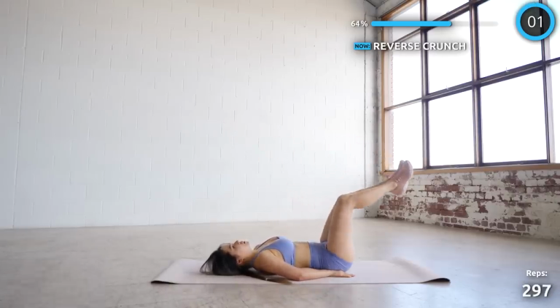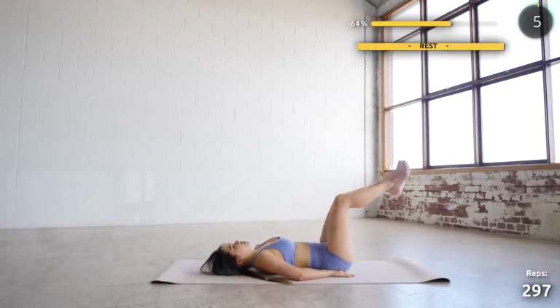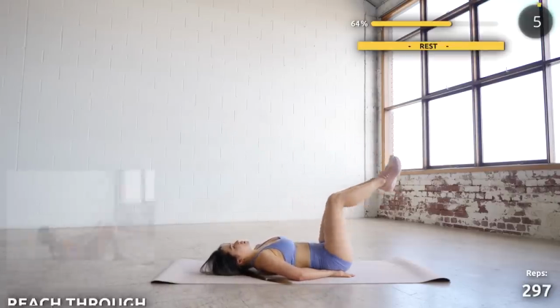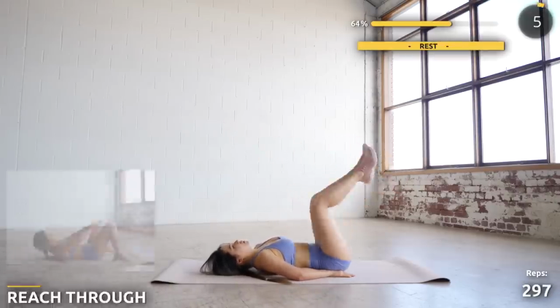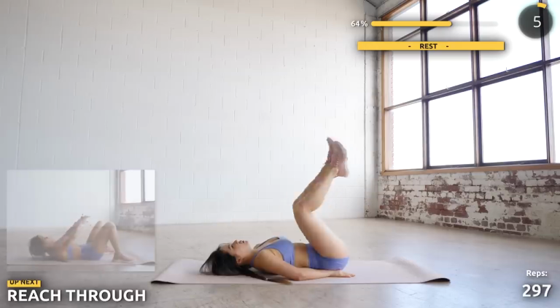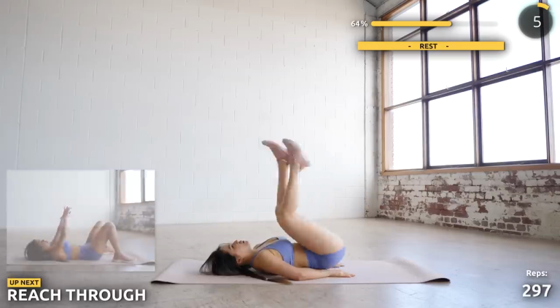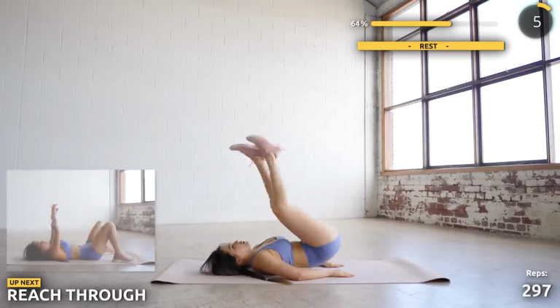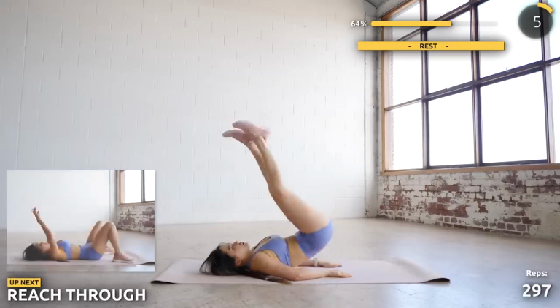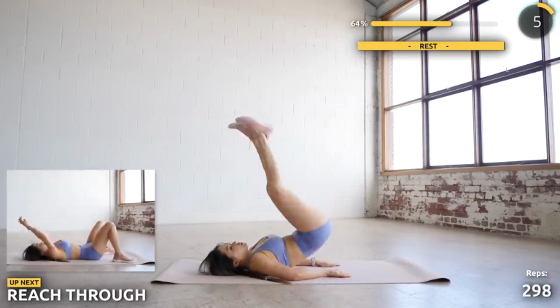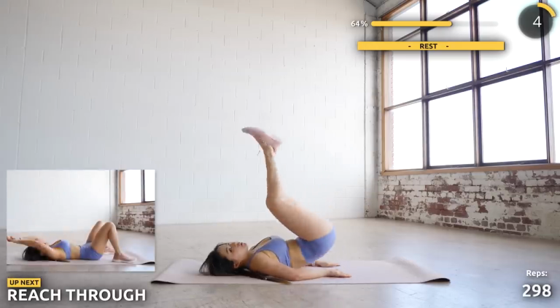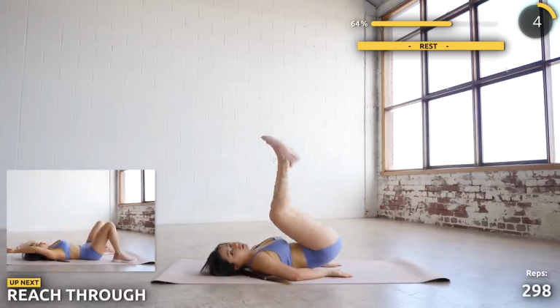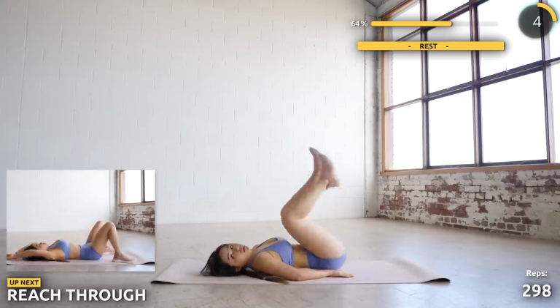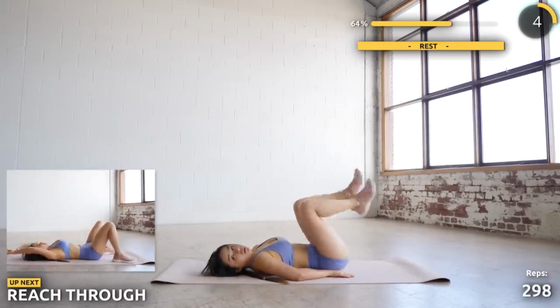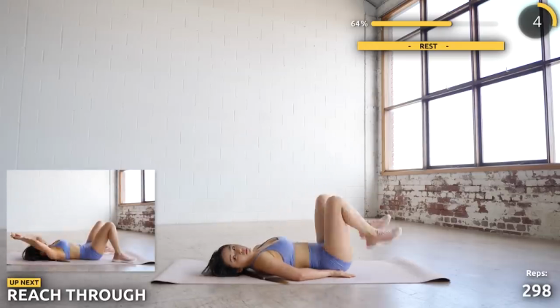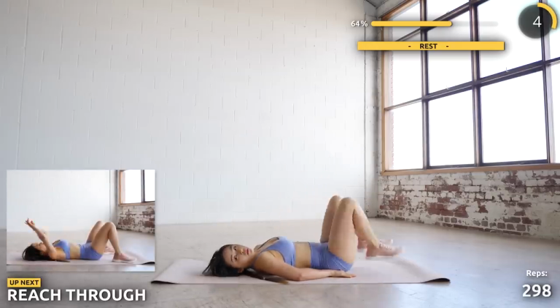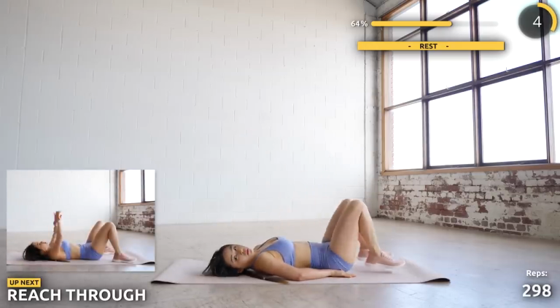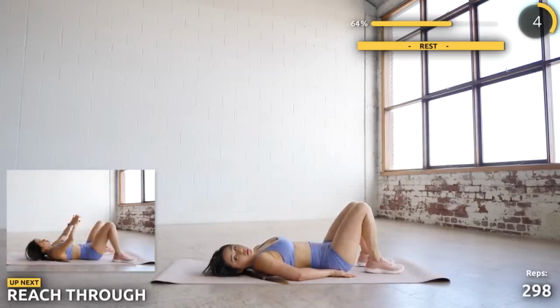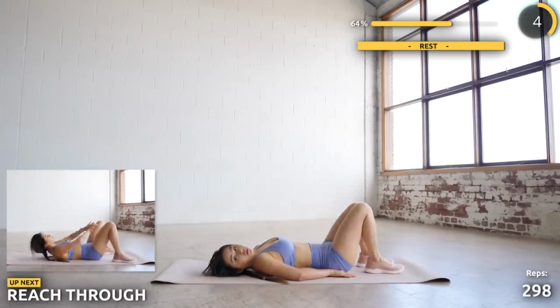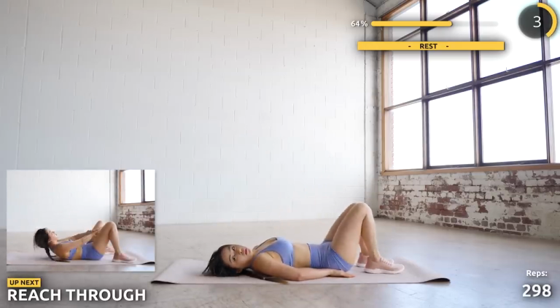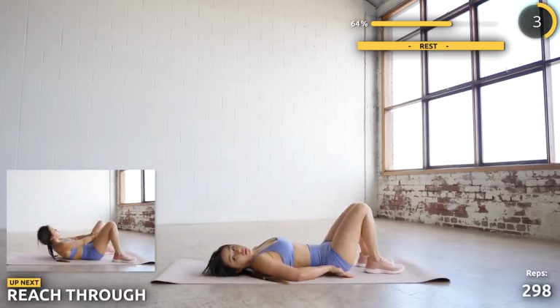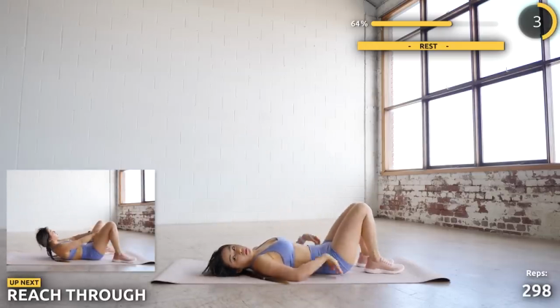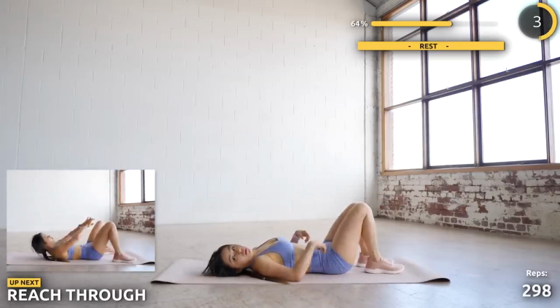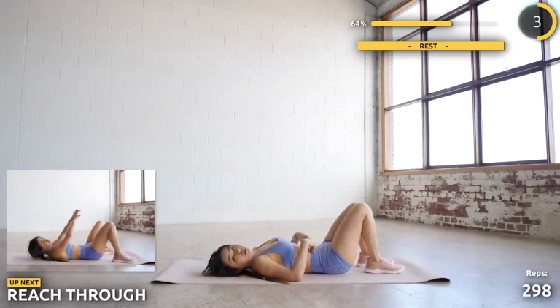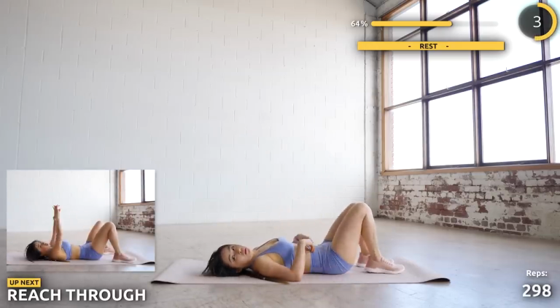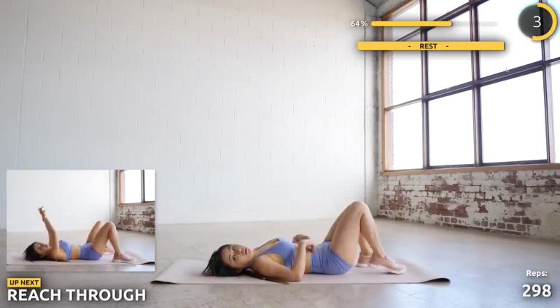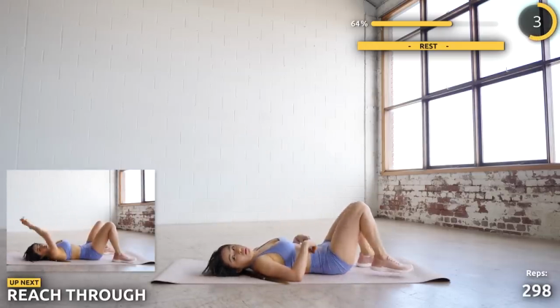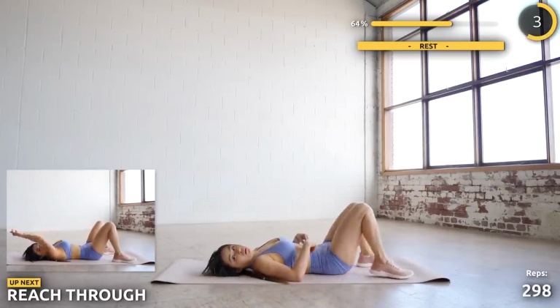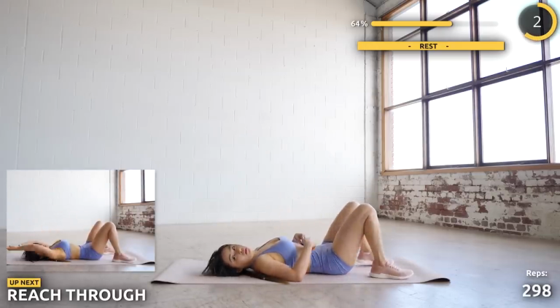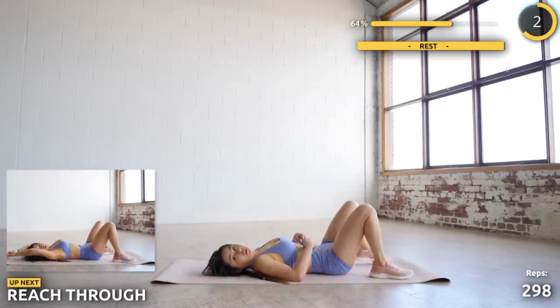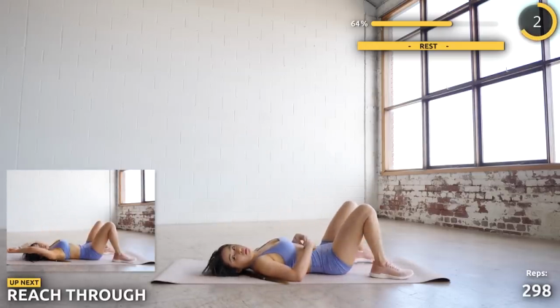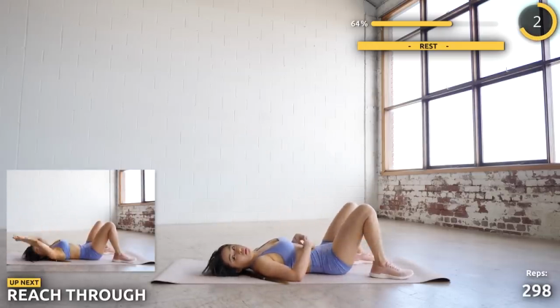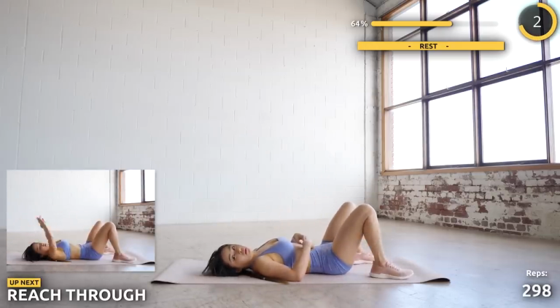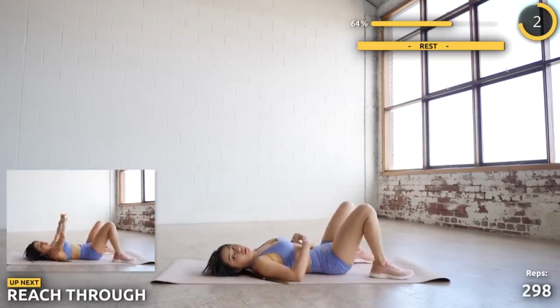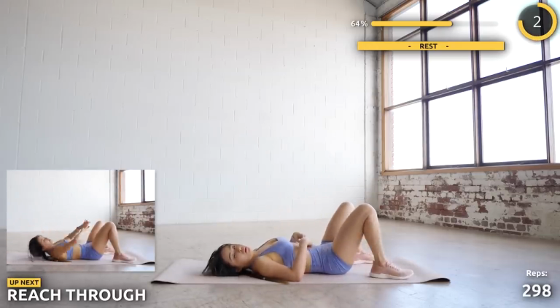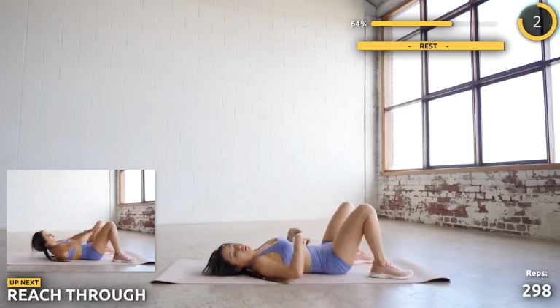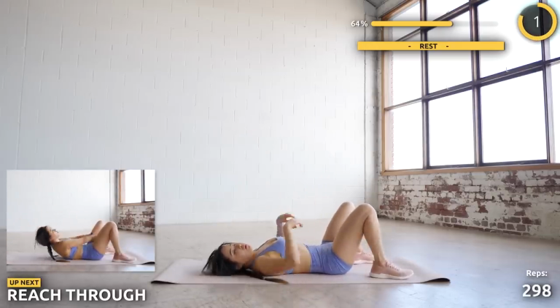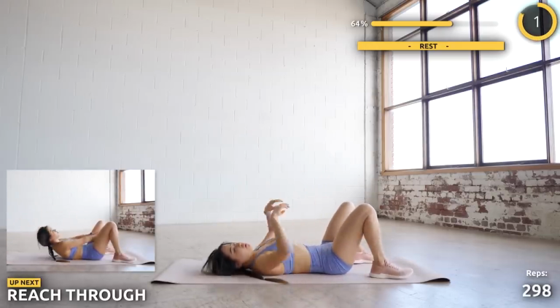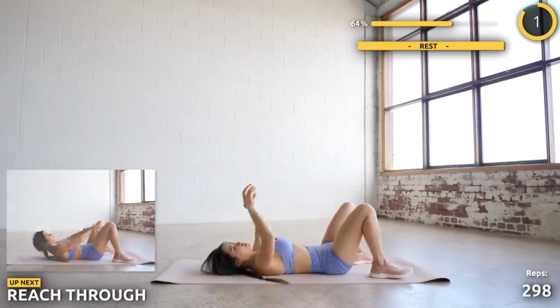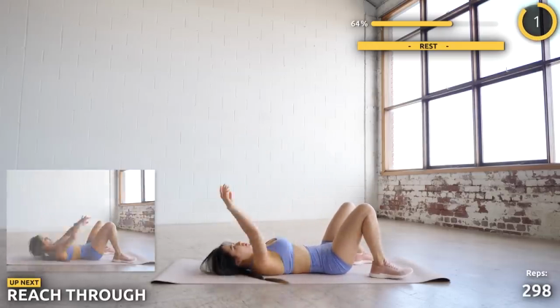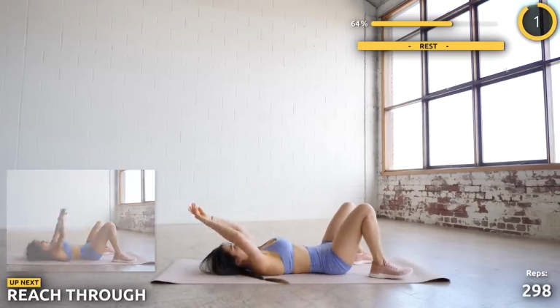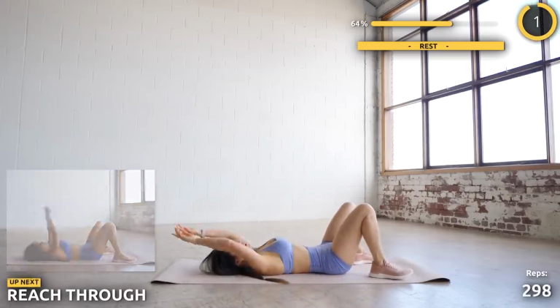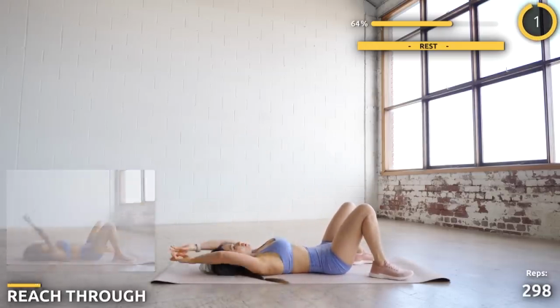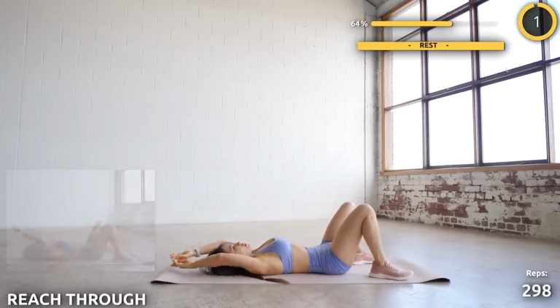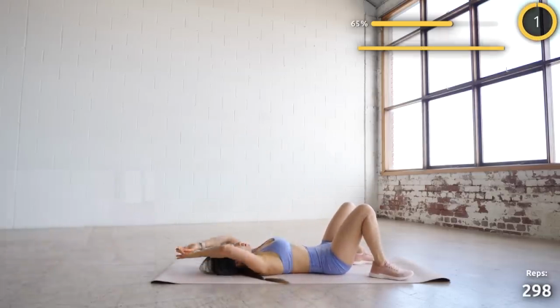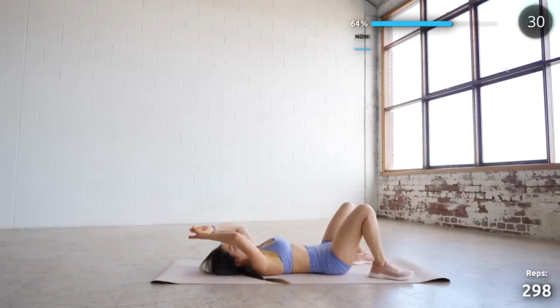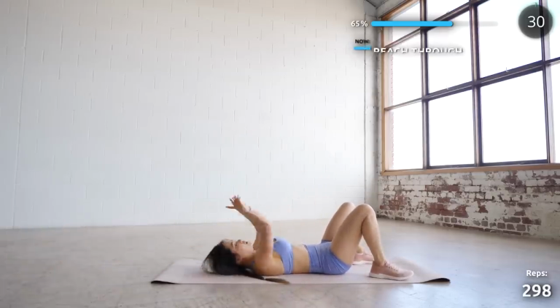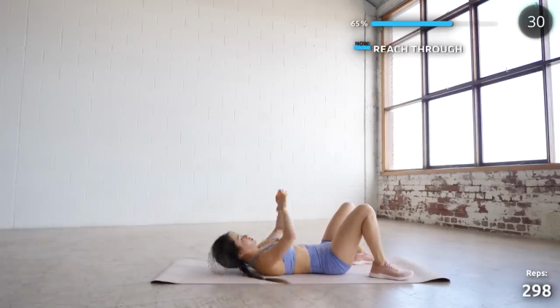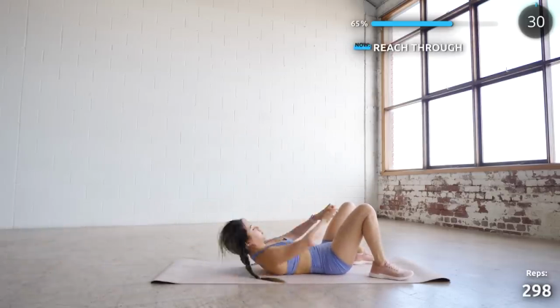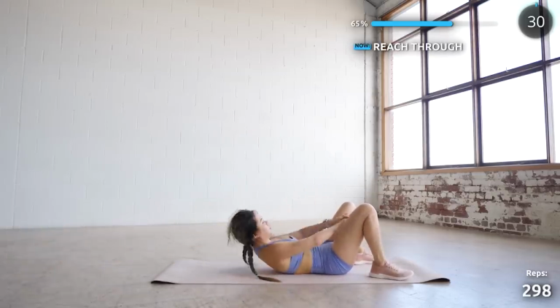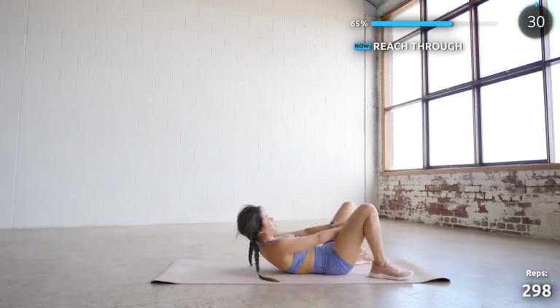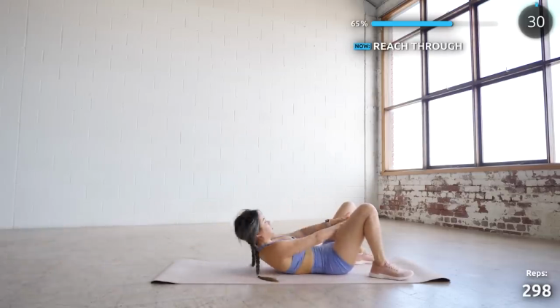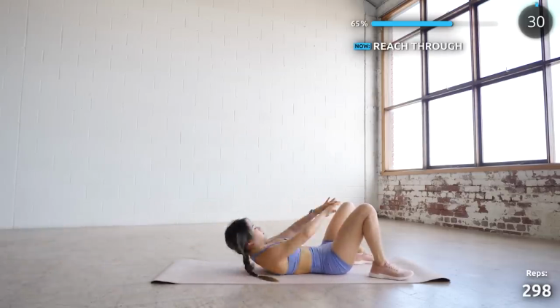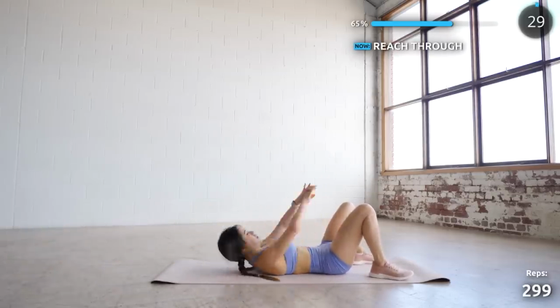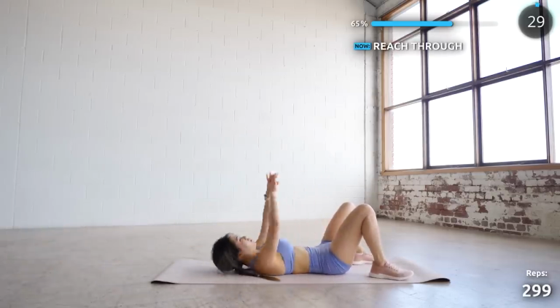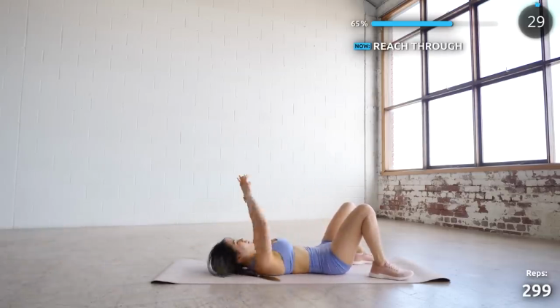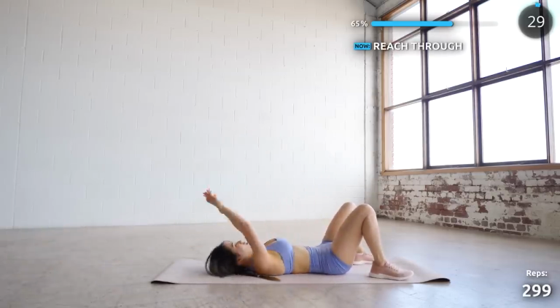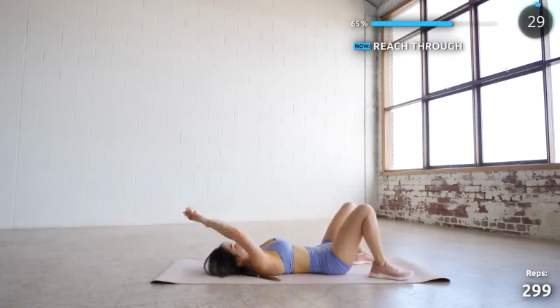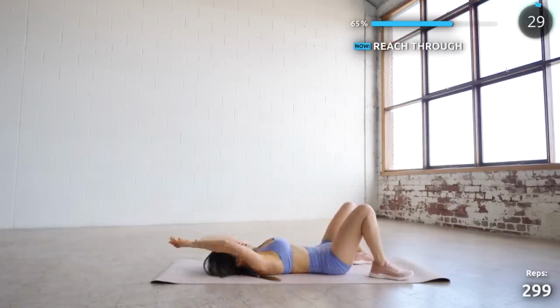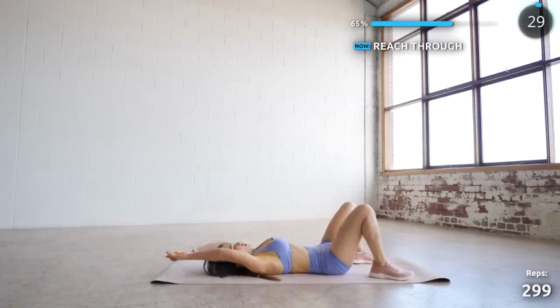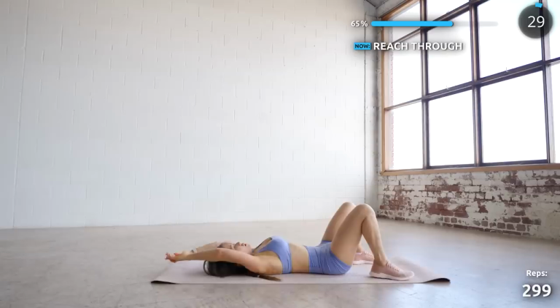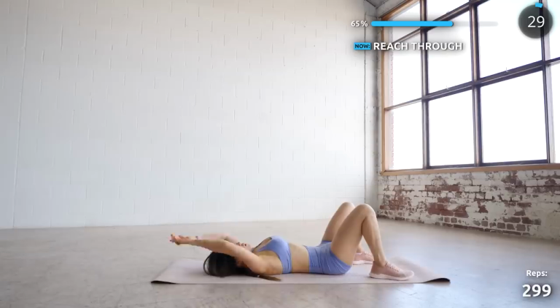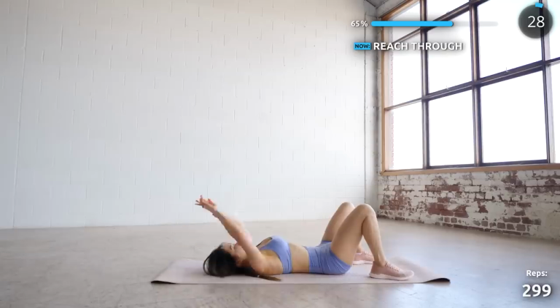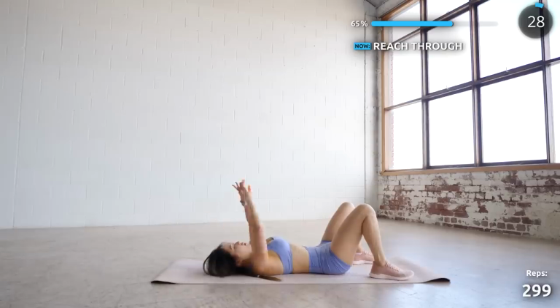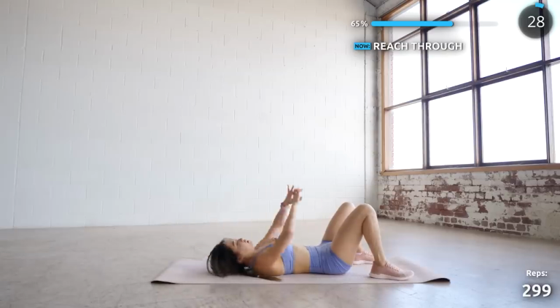Now we're going to reach forward and through your legs. You should be using your core to pull yourself up — make sure you don't use your neck muscles here.